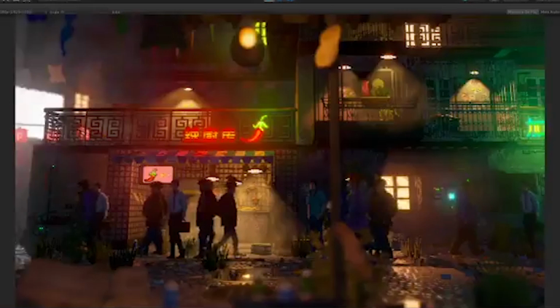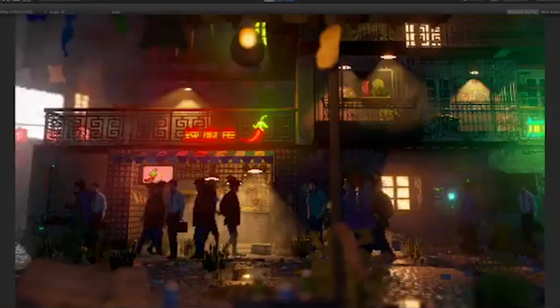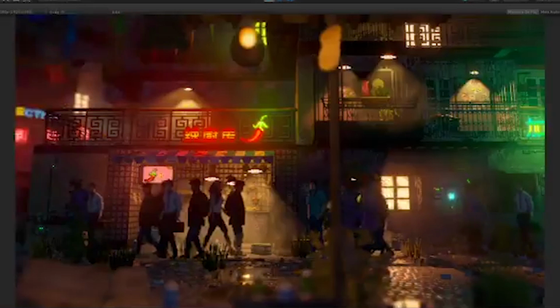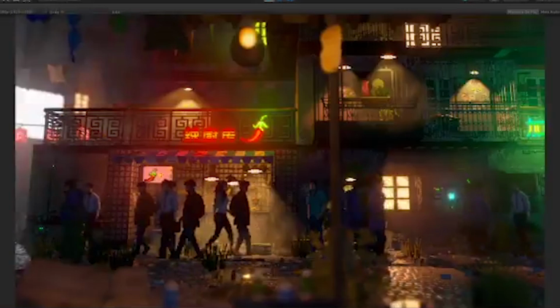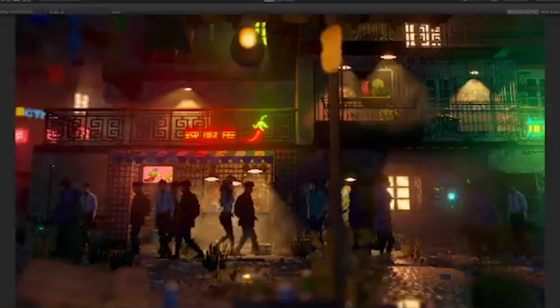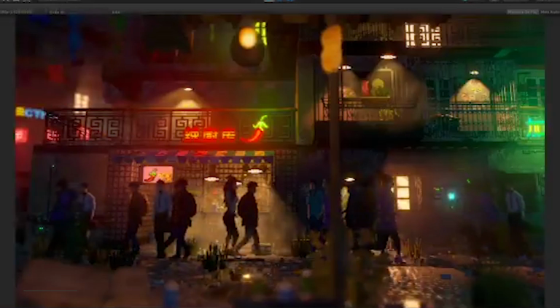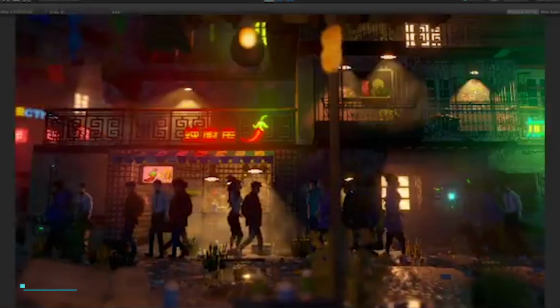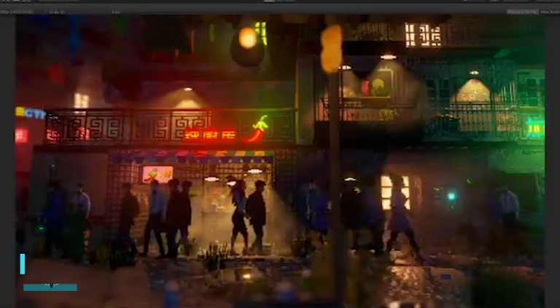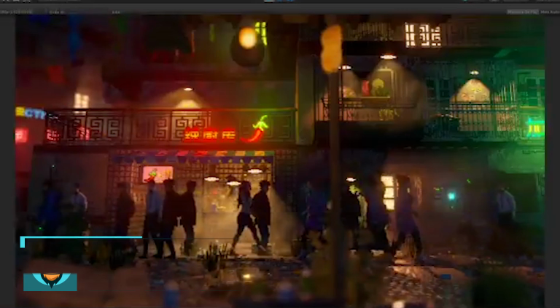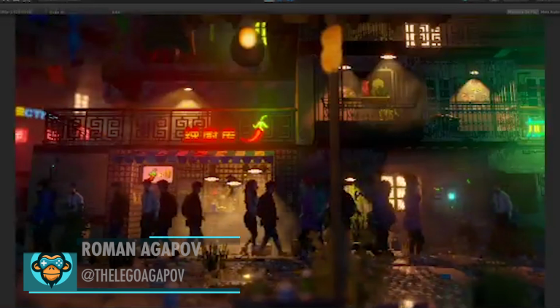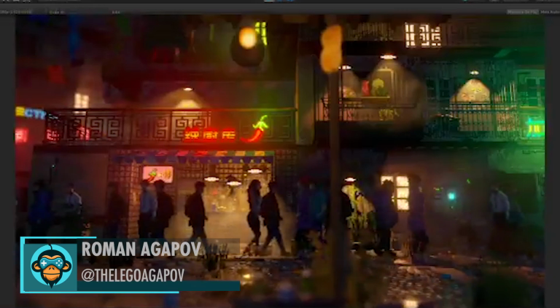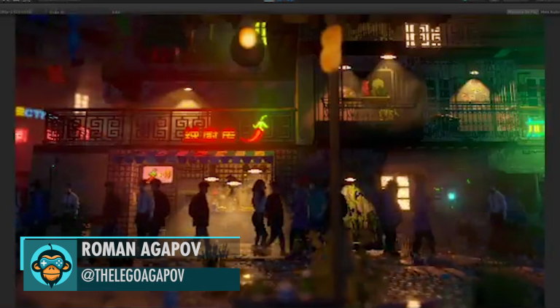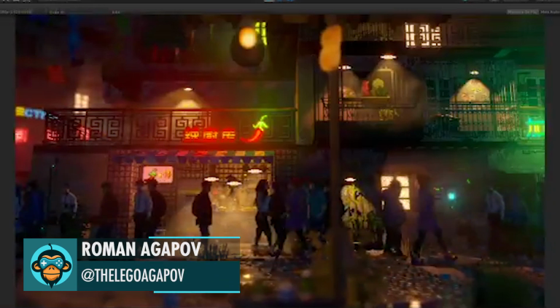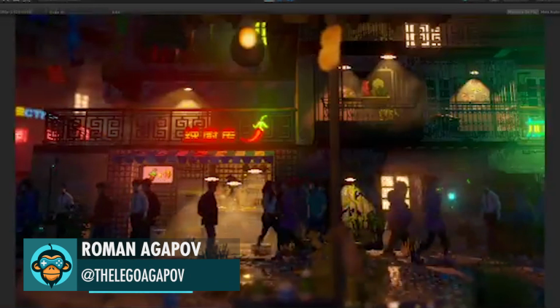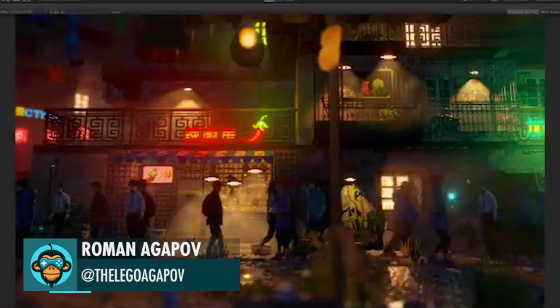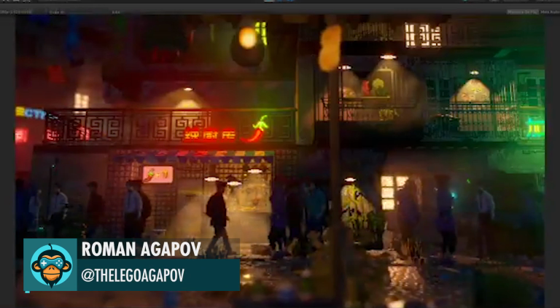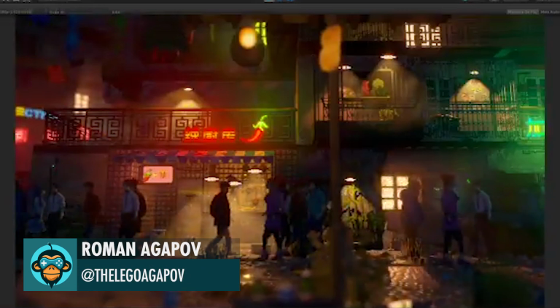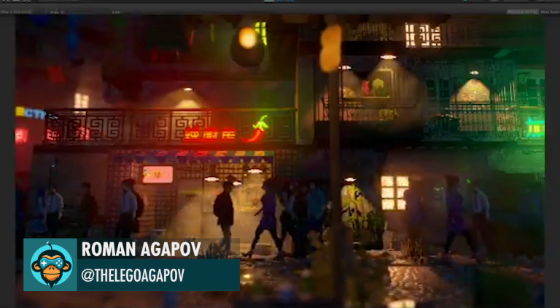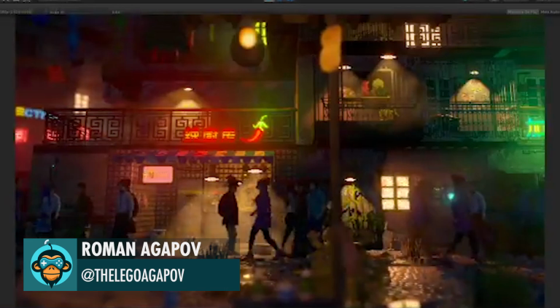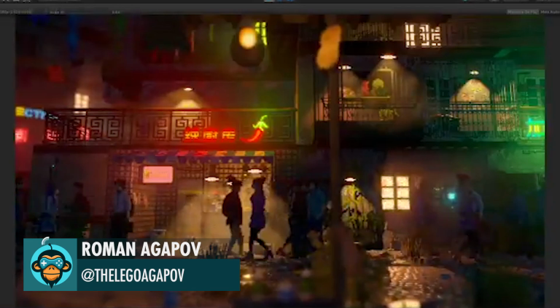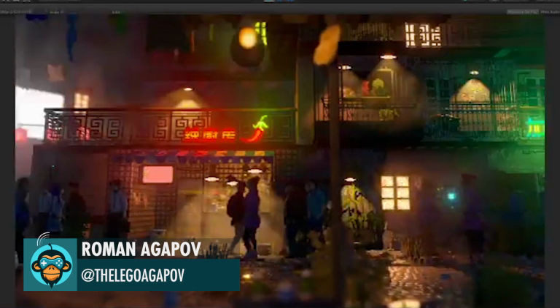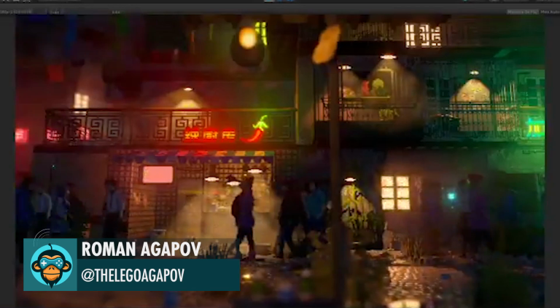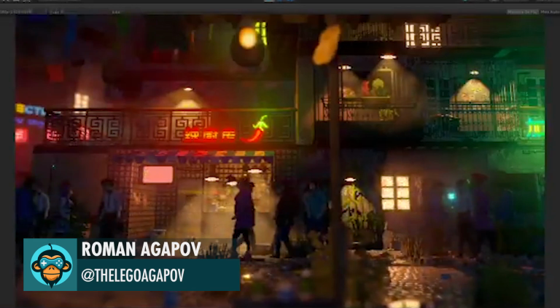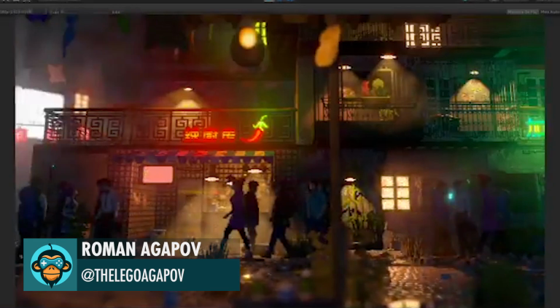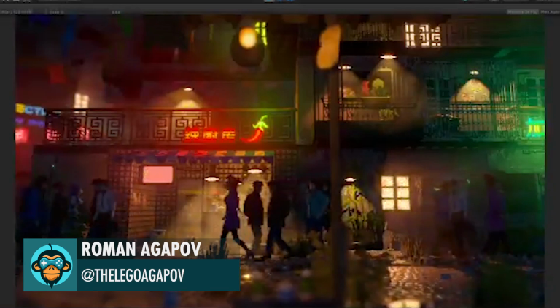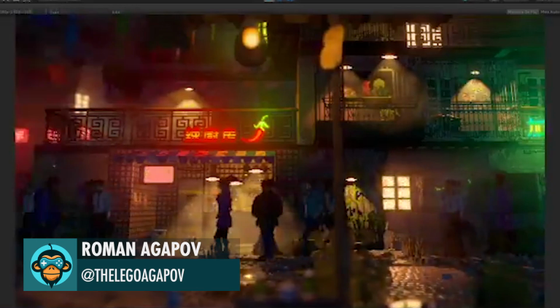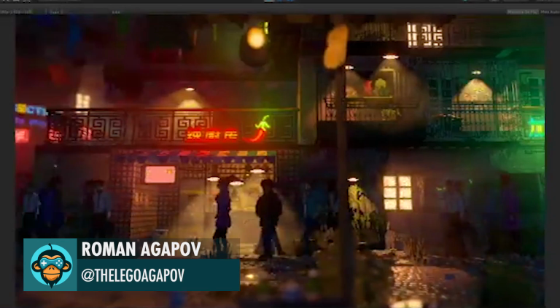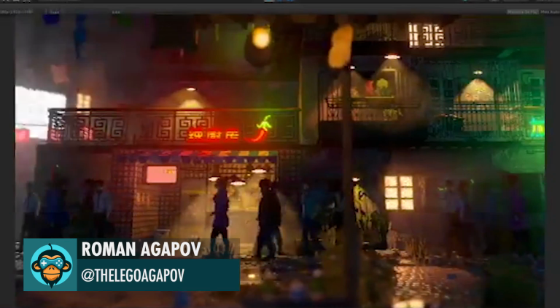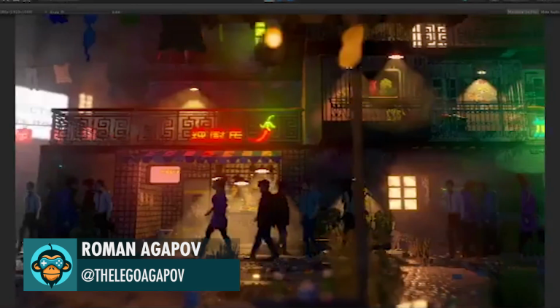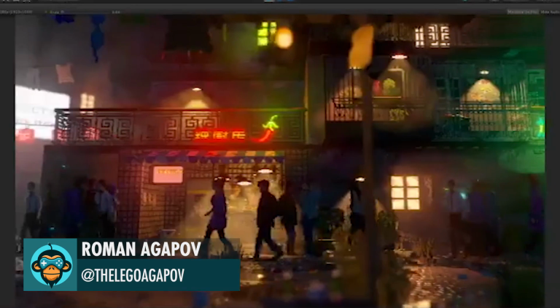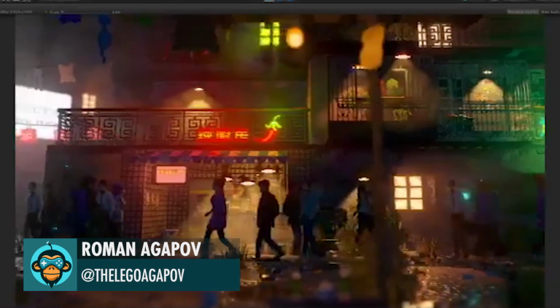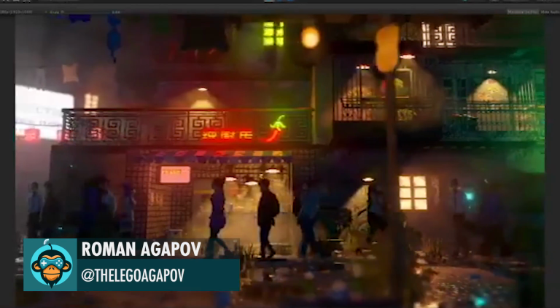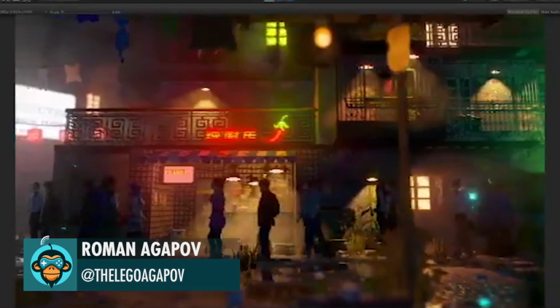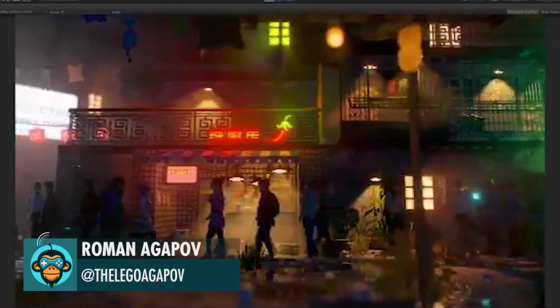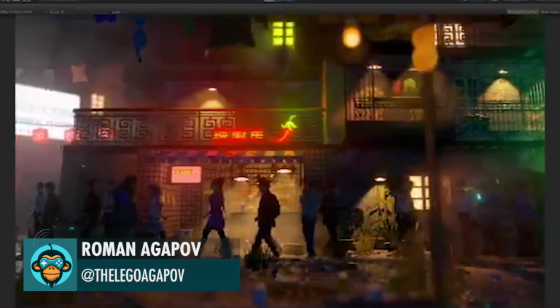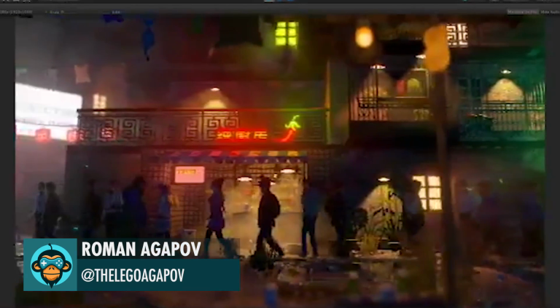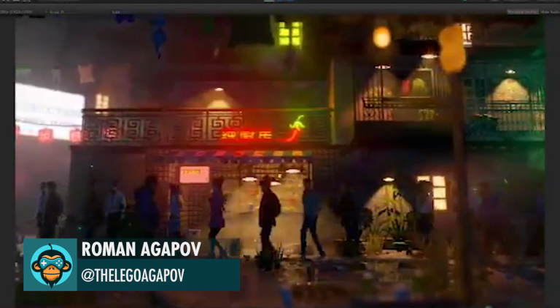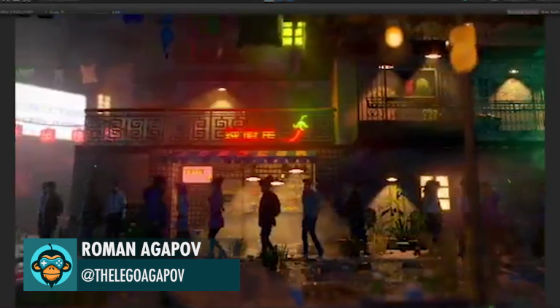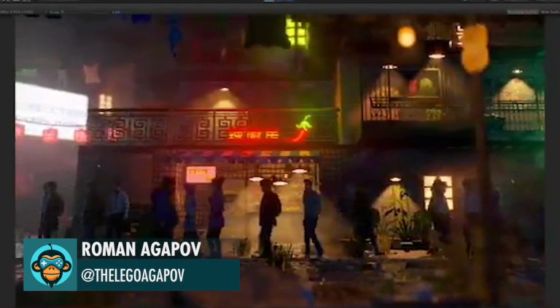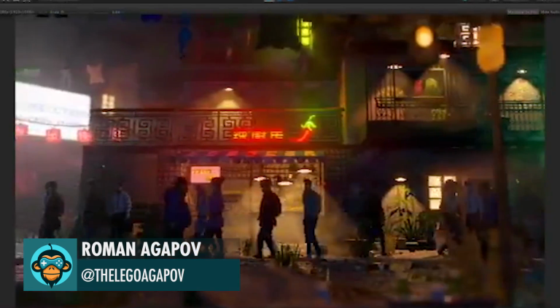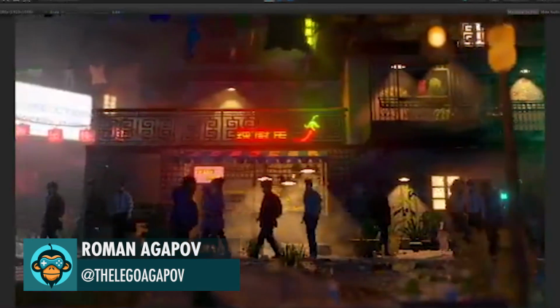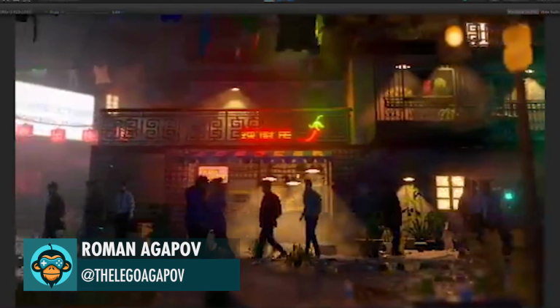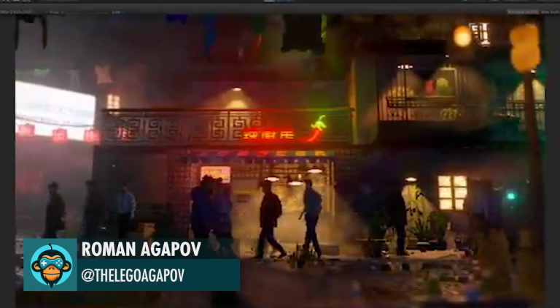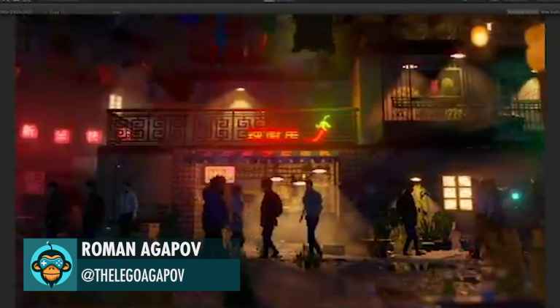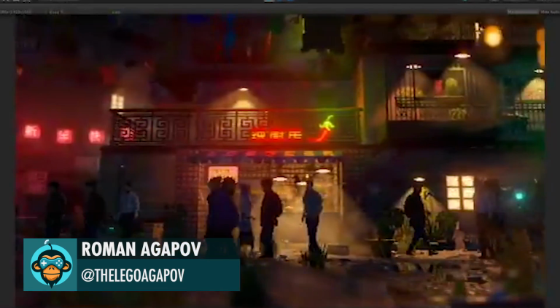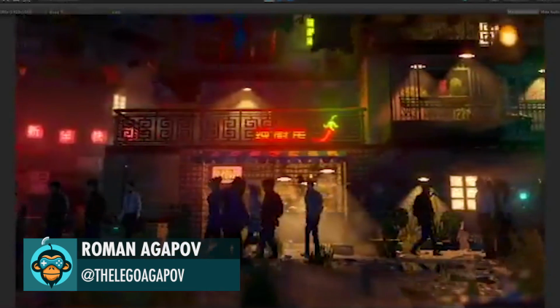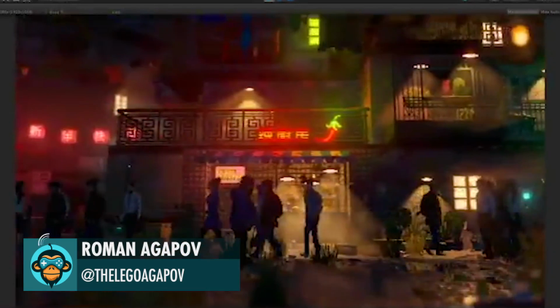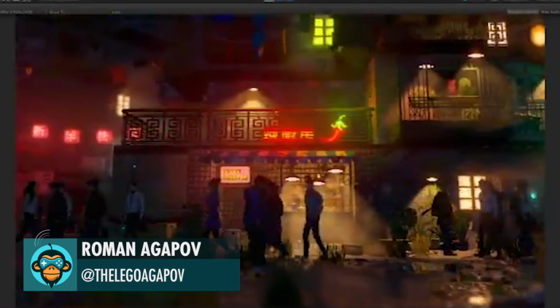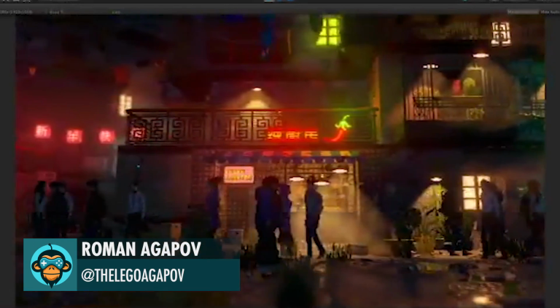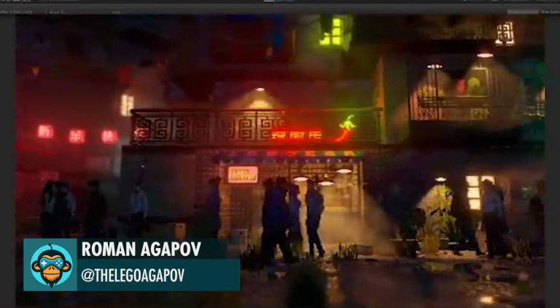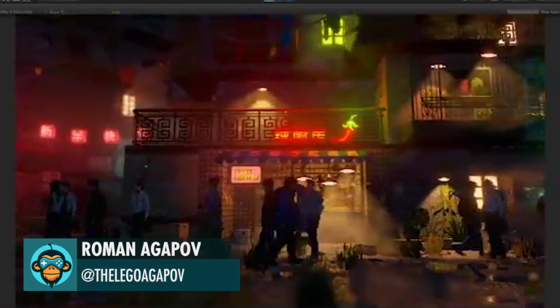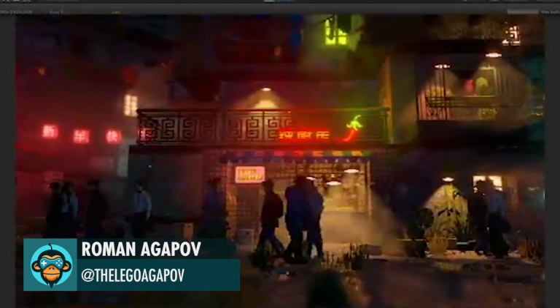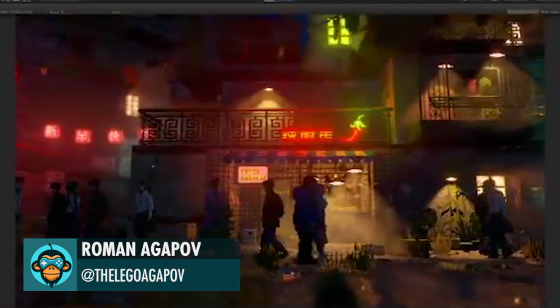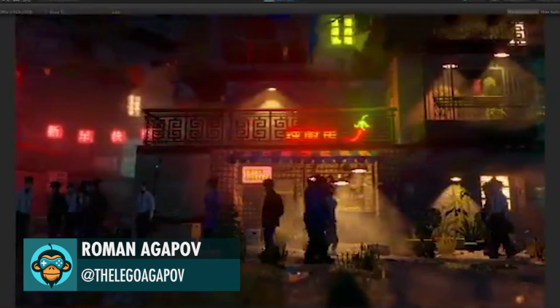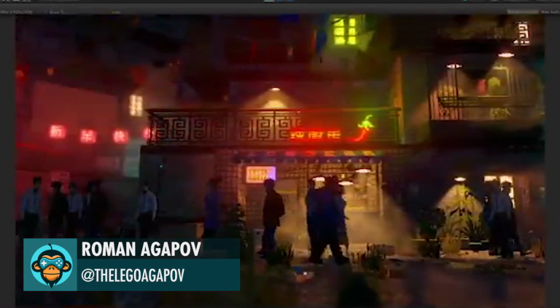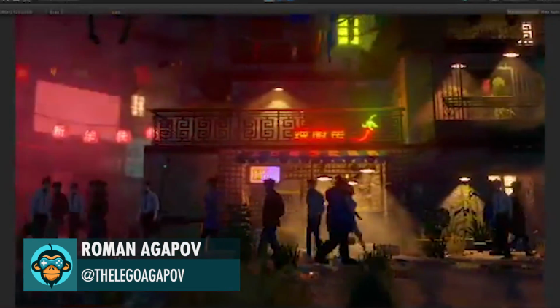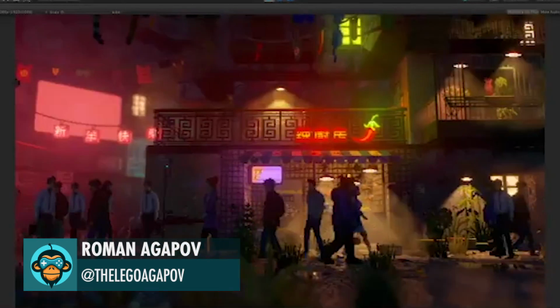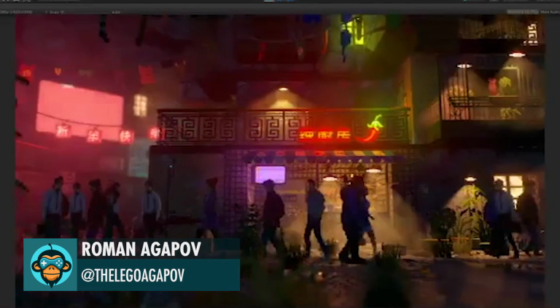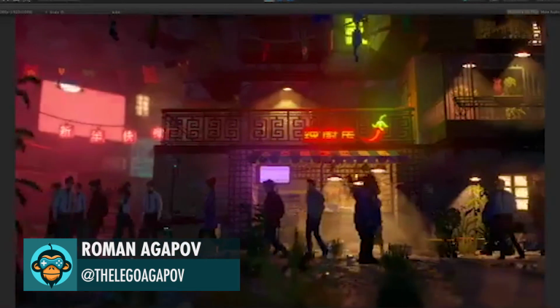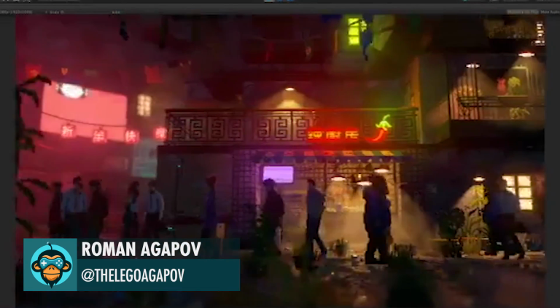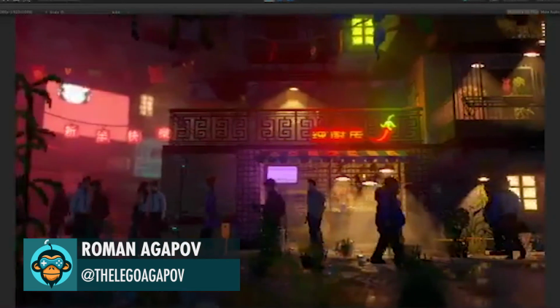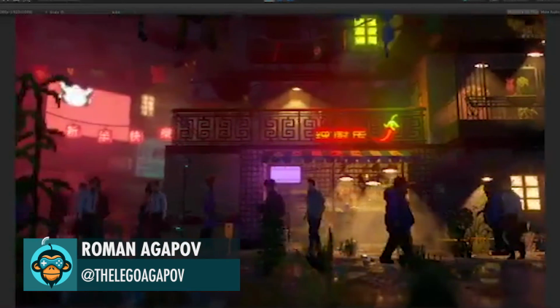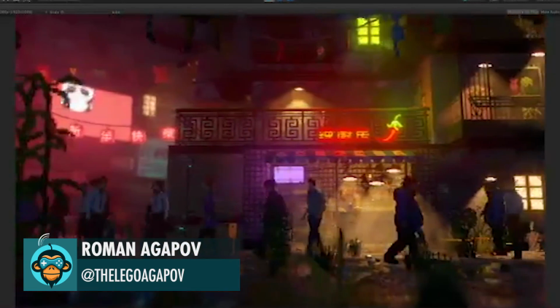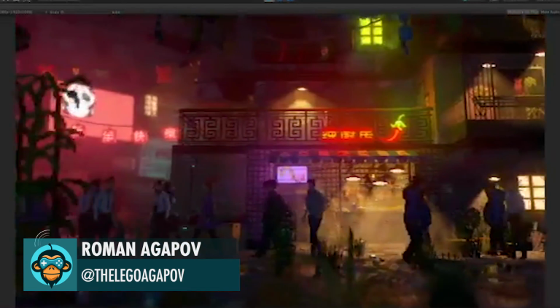Roman did a small fan project based on The Last Knight. Great art direction and style, Roman!